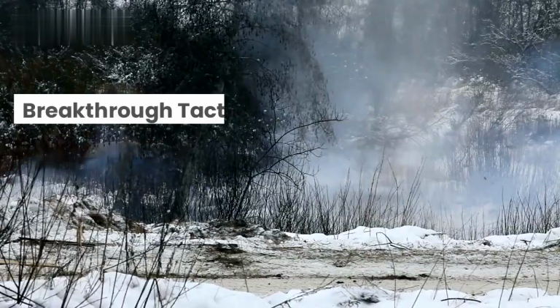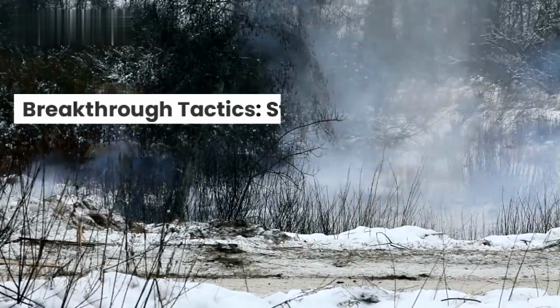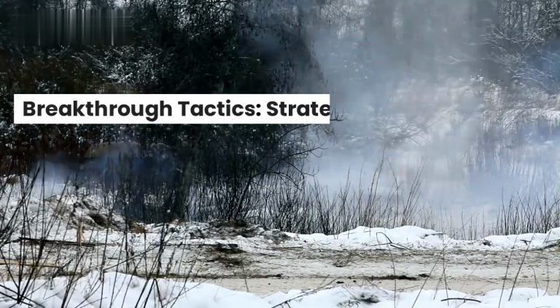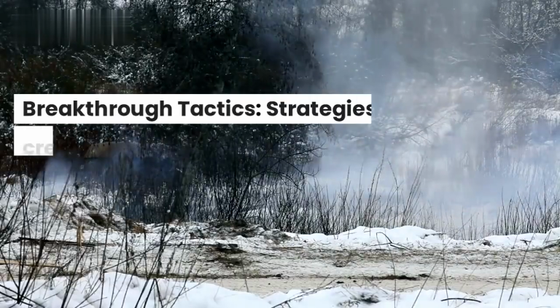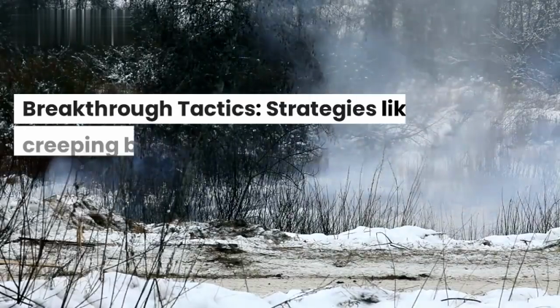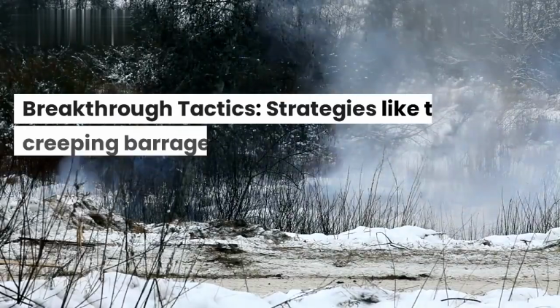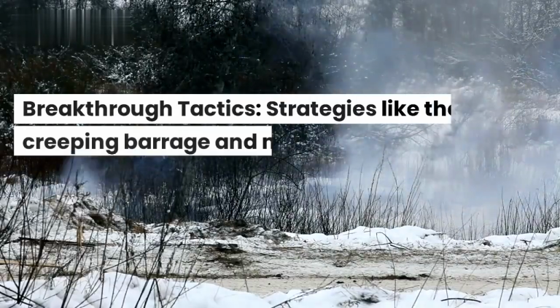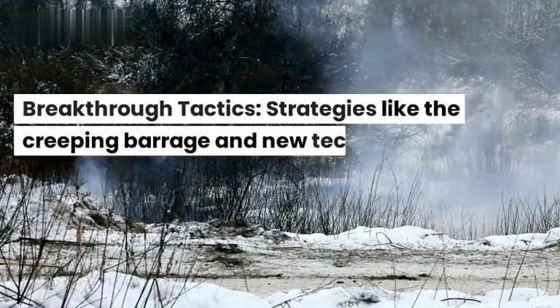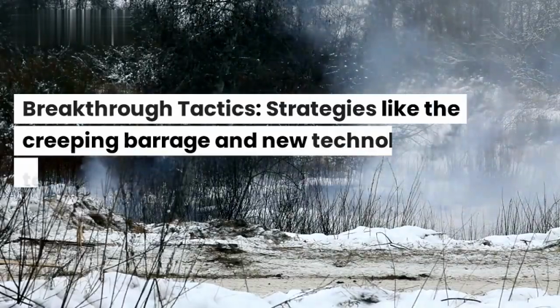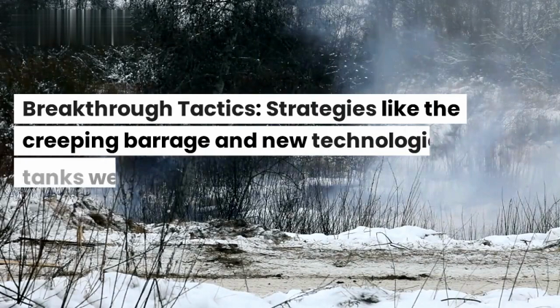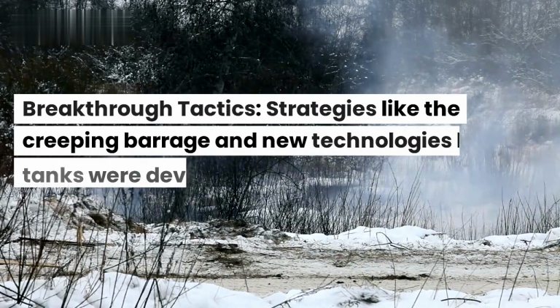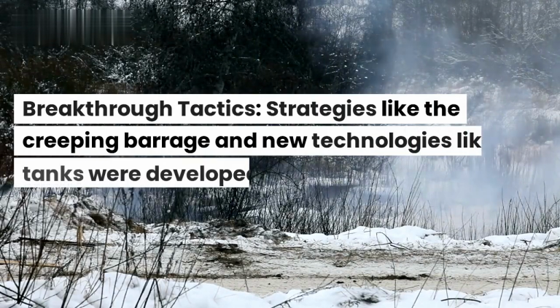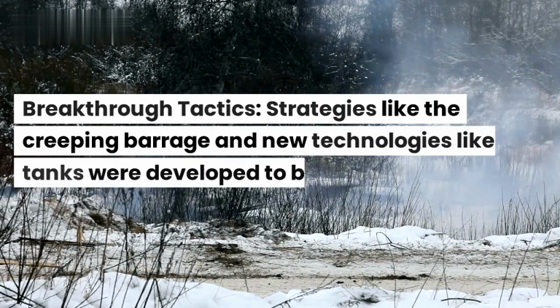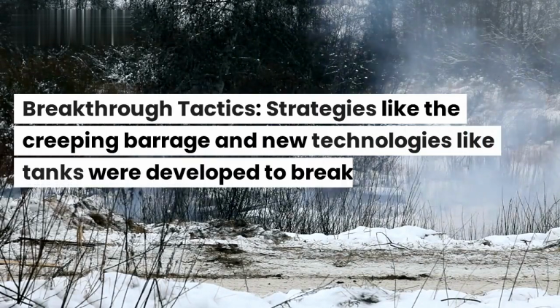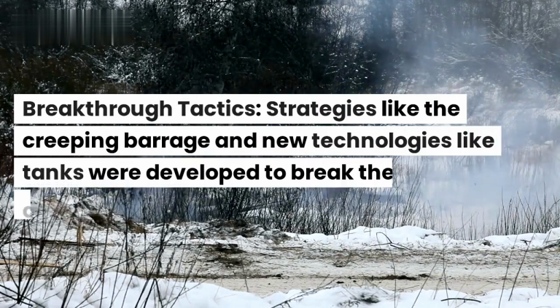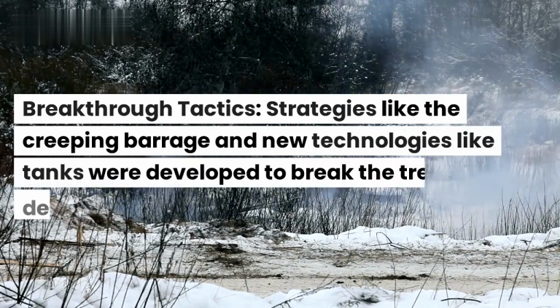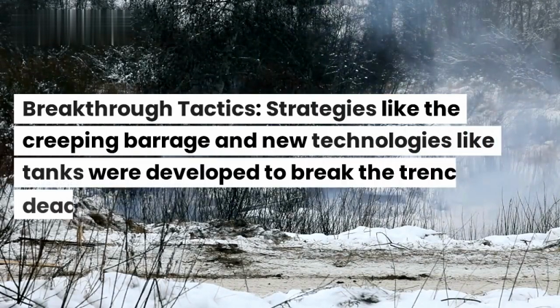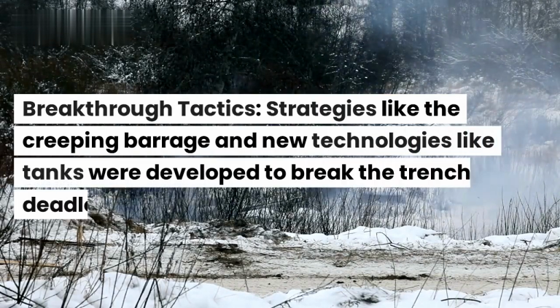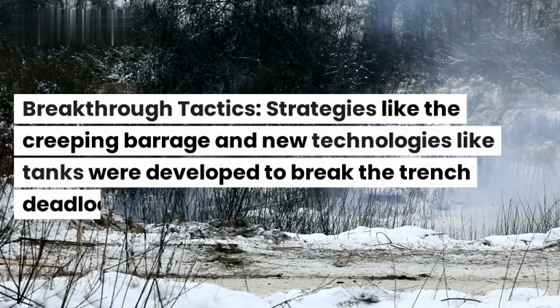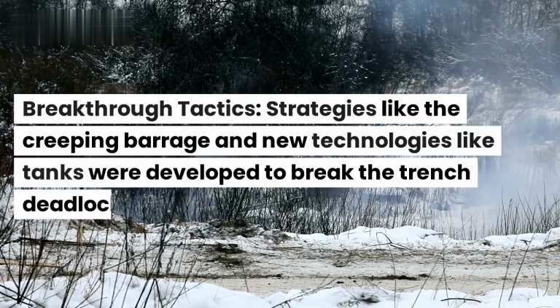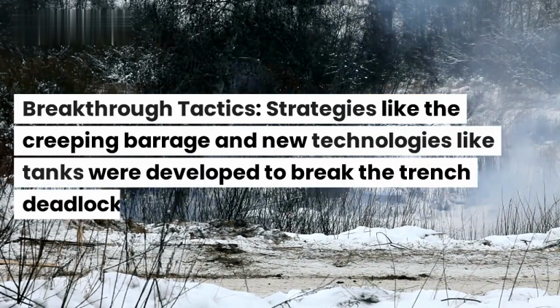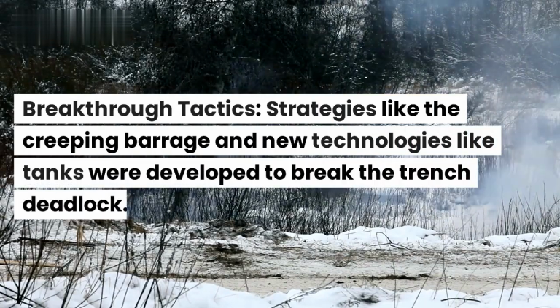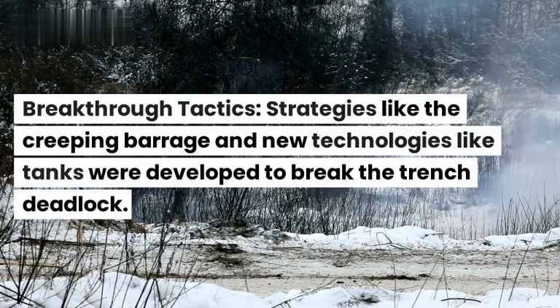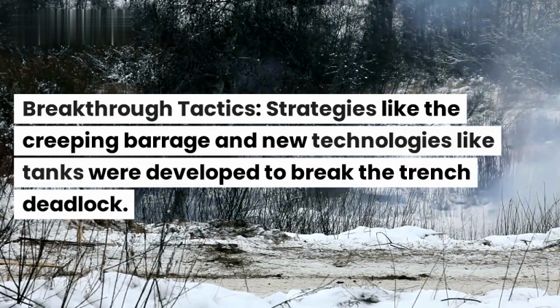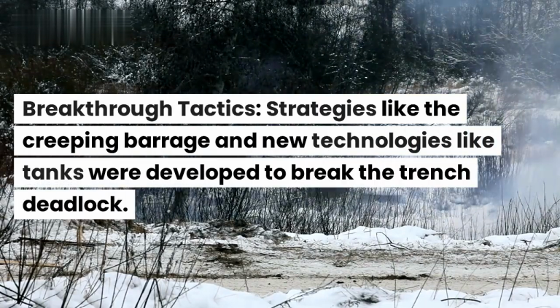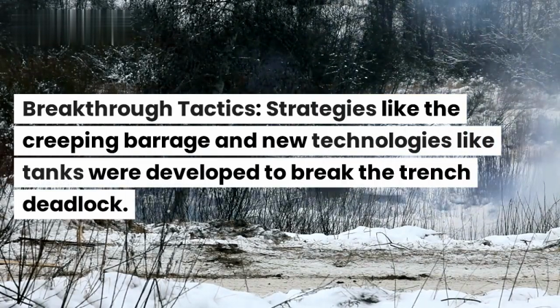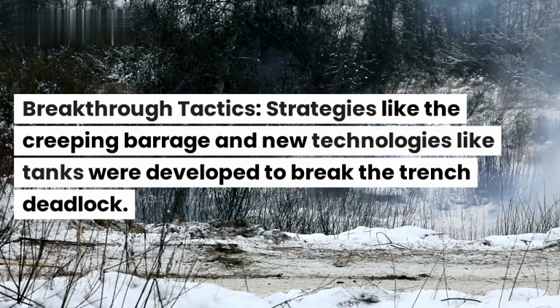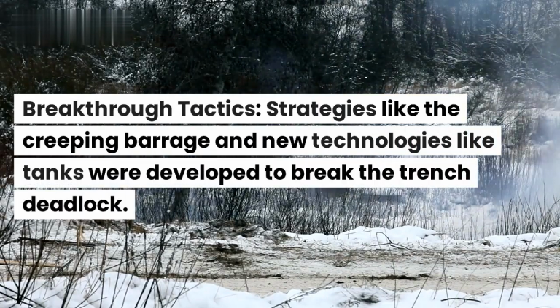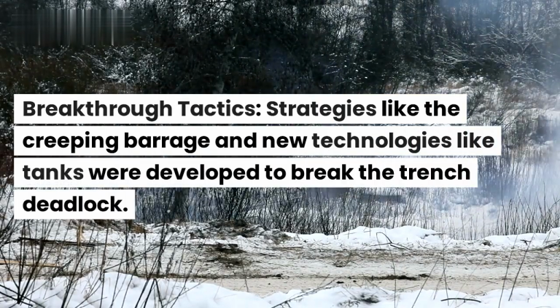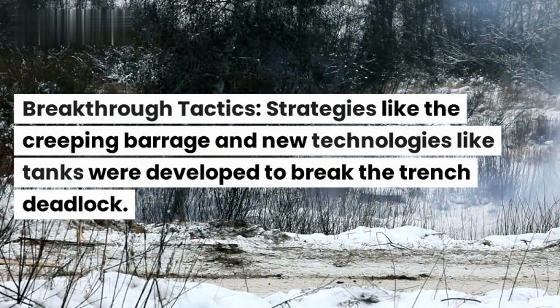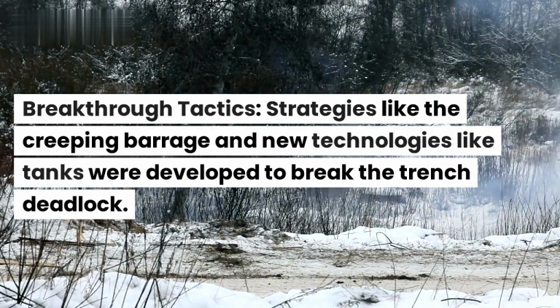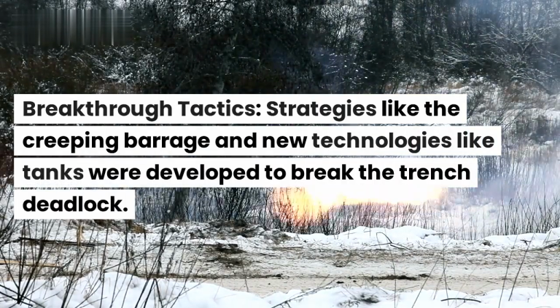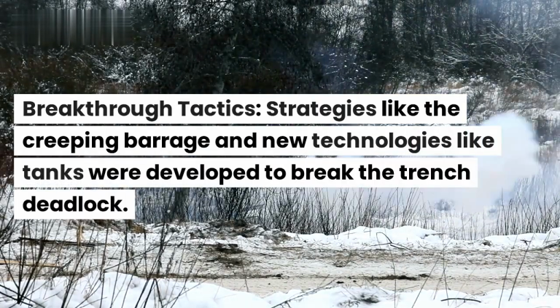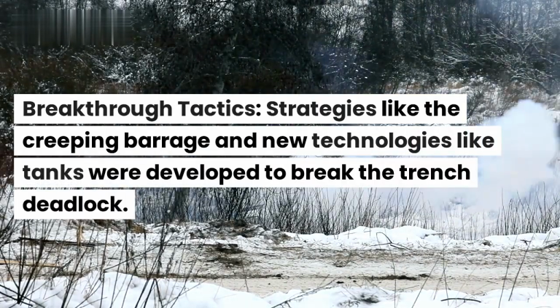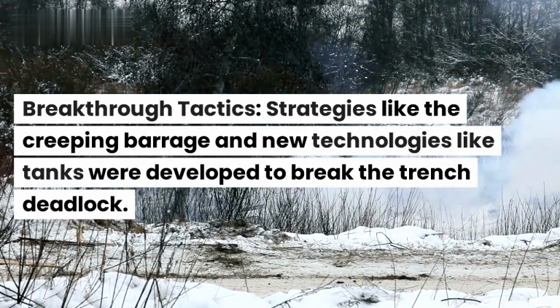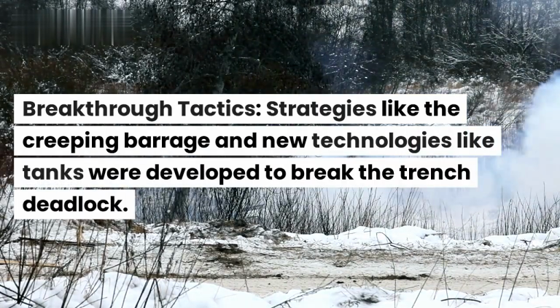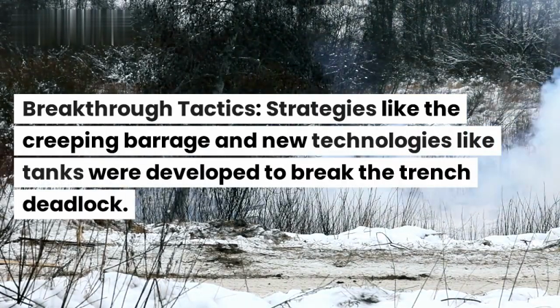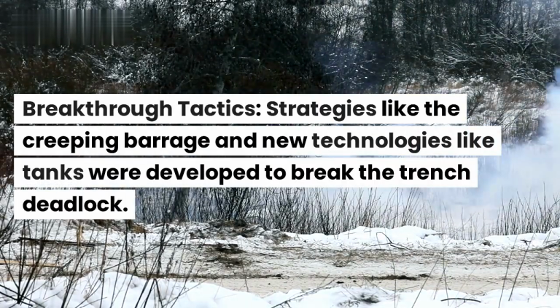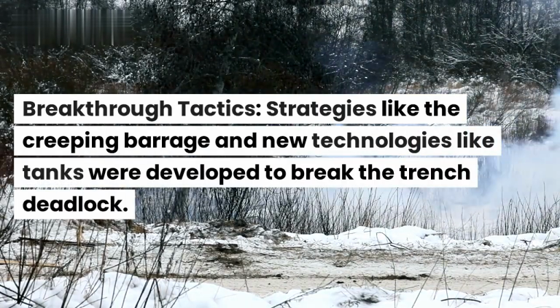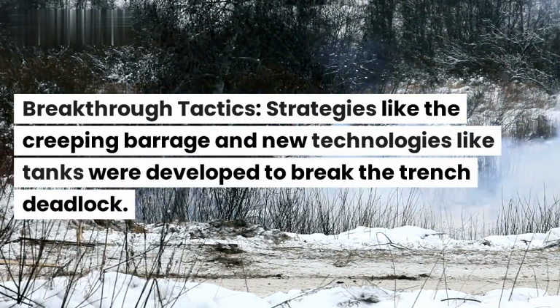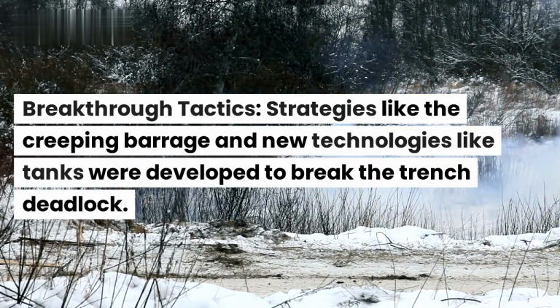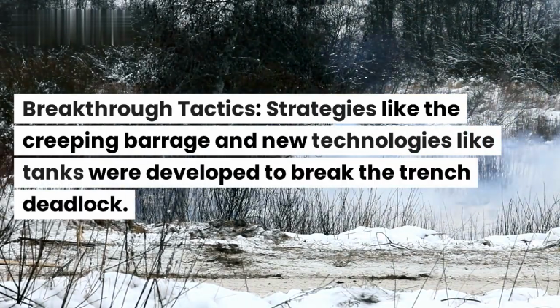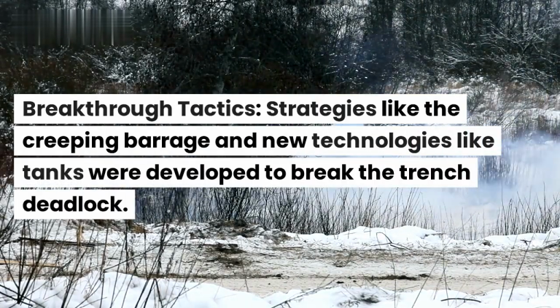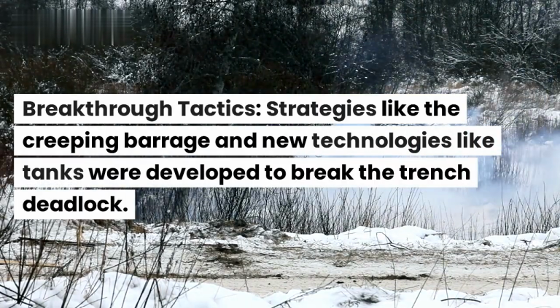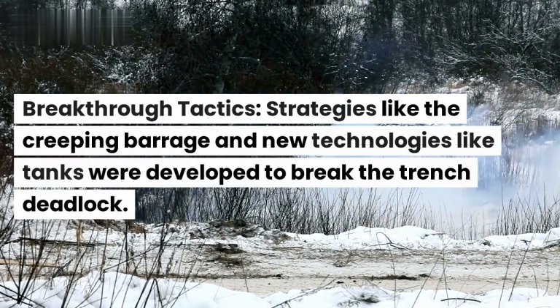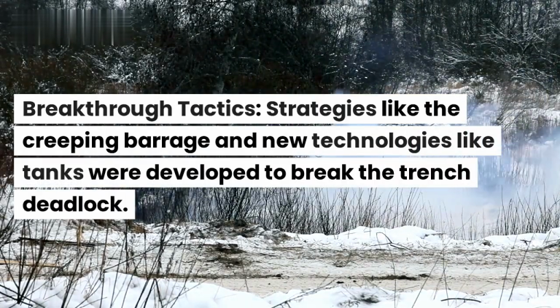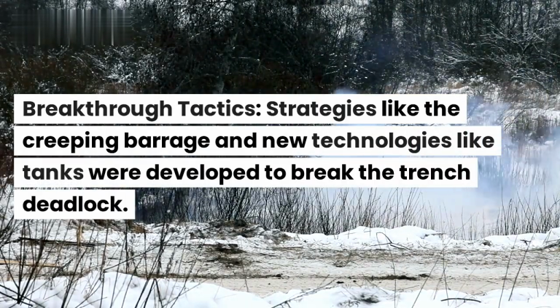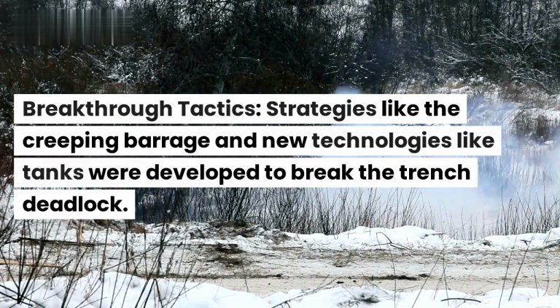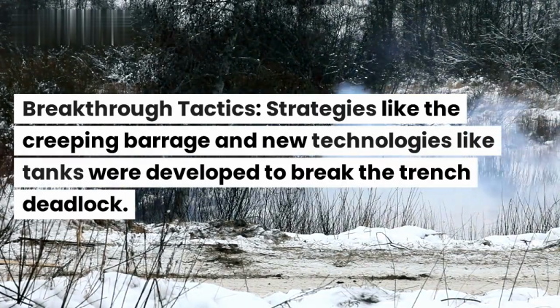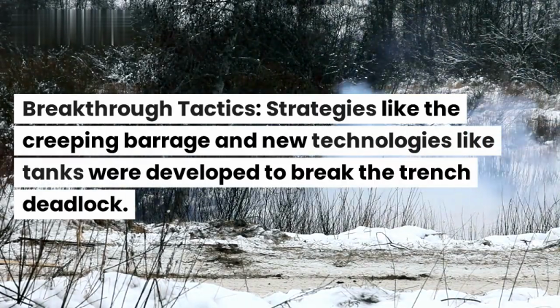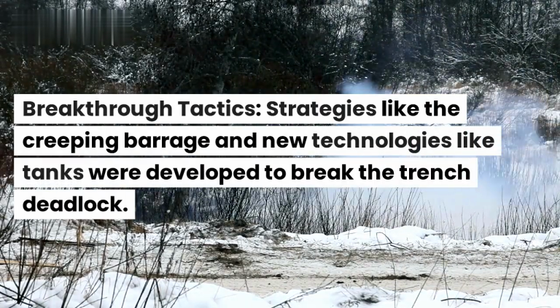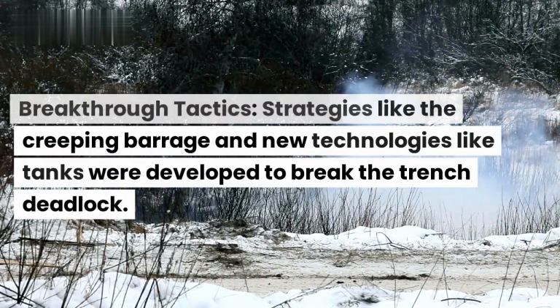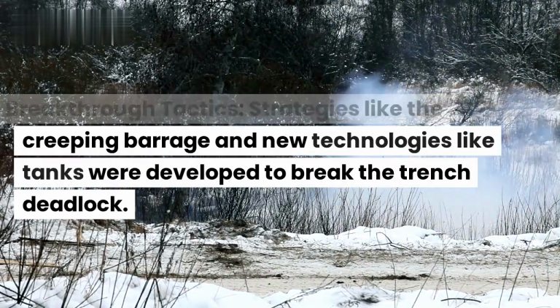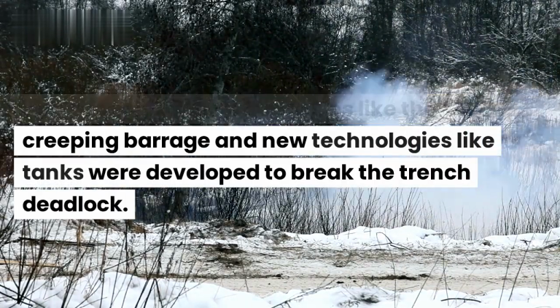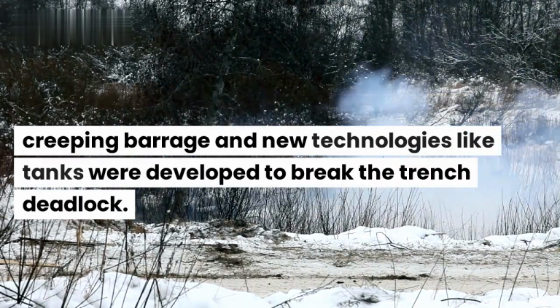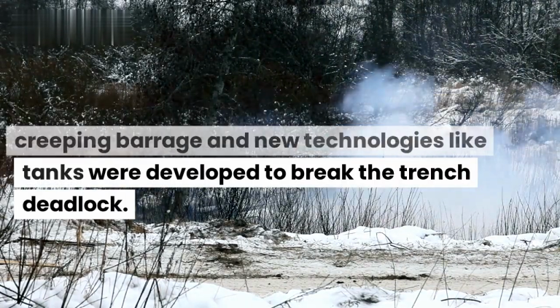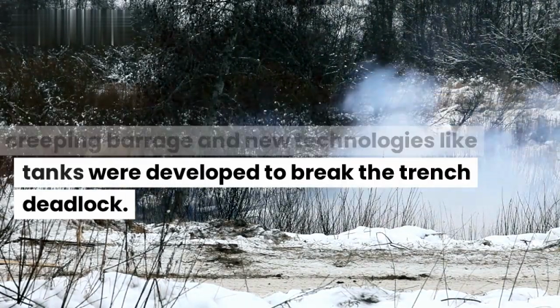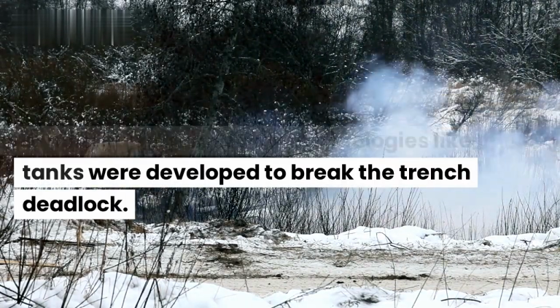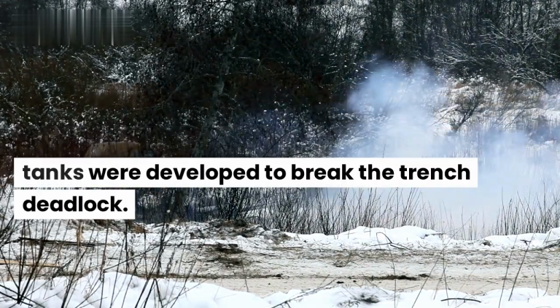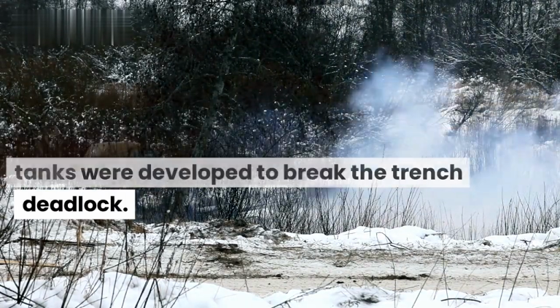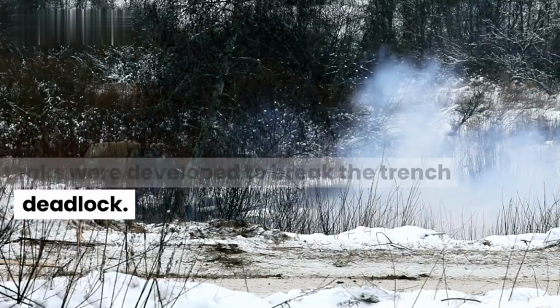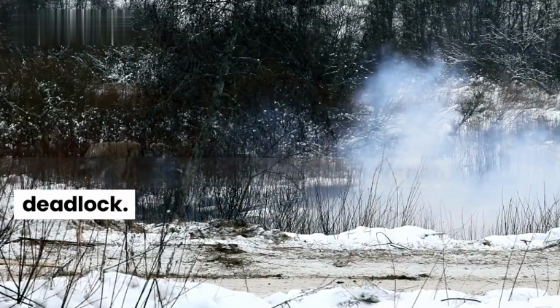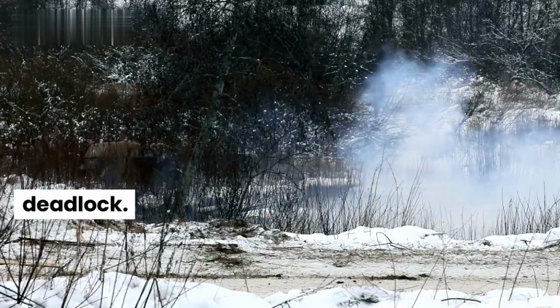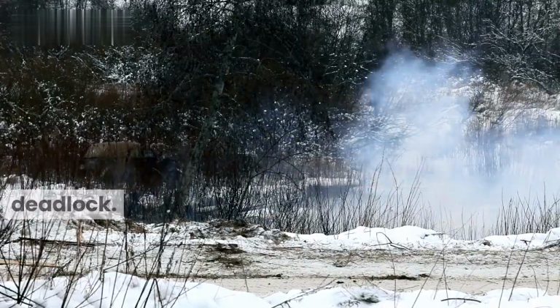Breakthrough tactics. Strategies like the creeping barrage and new technologies like tanks were developed to break the trench deadlock.